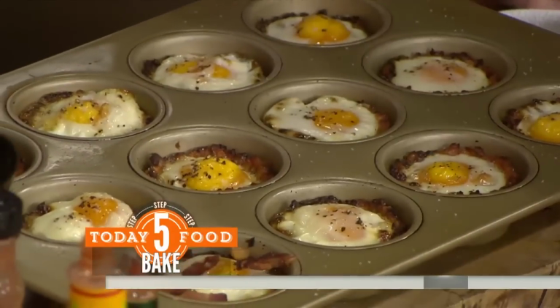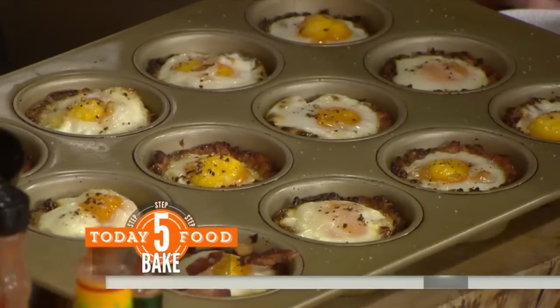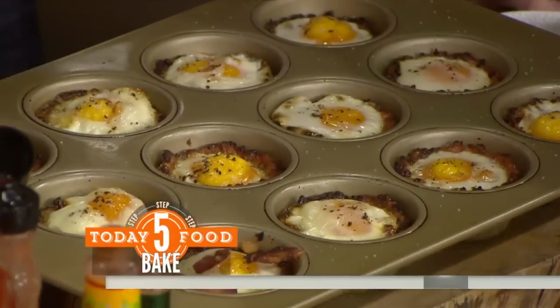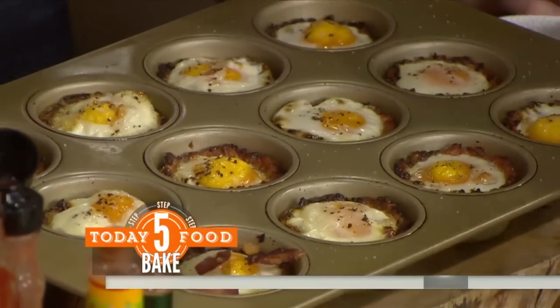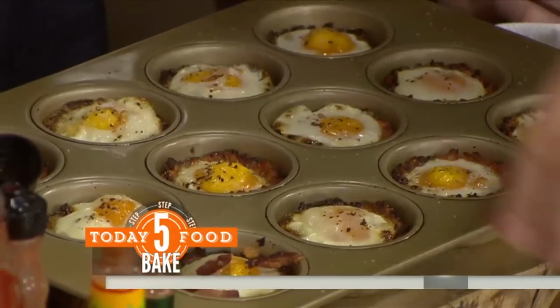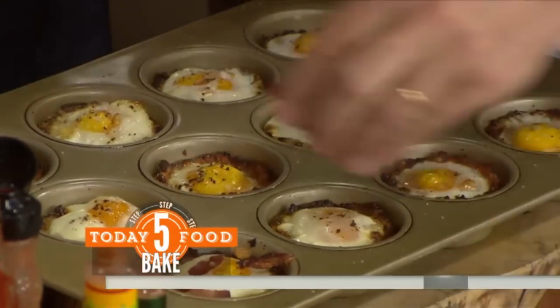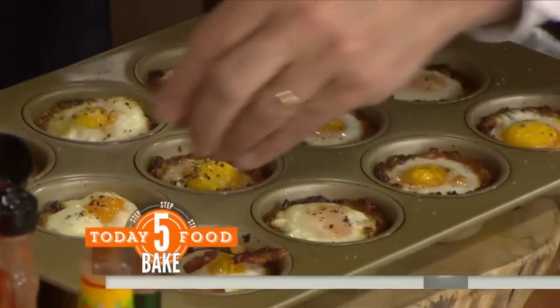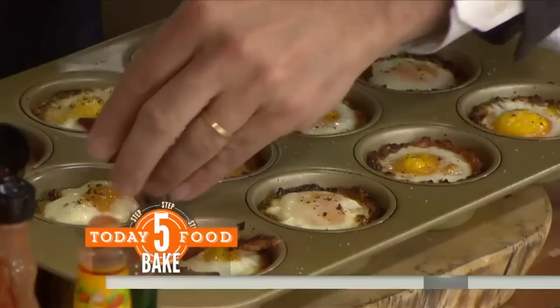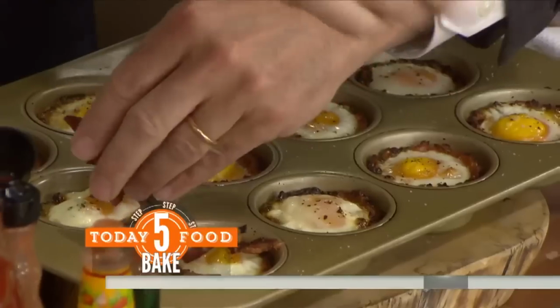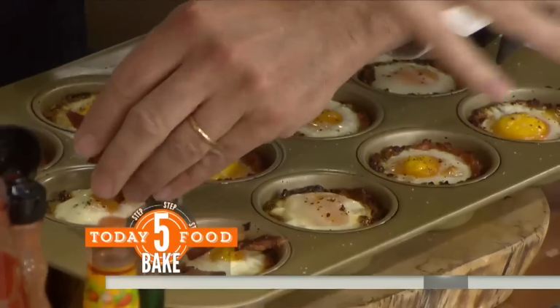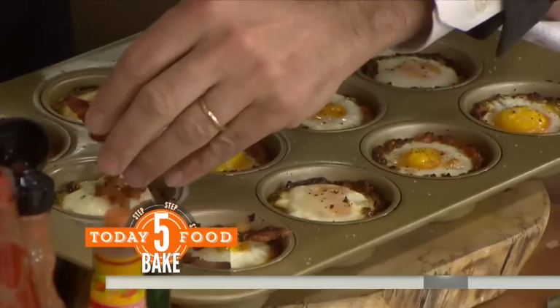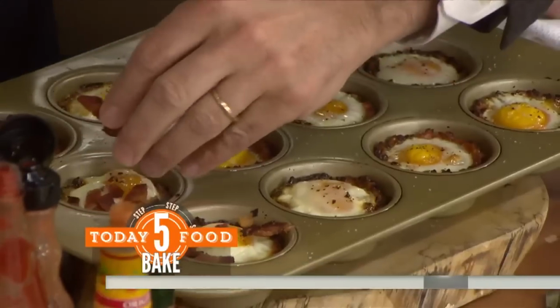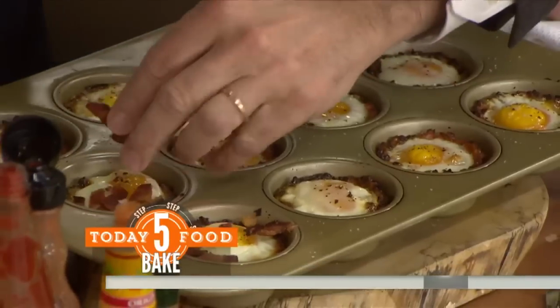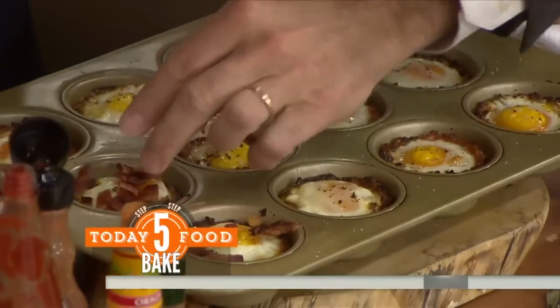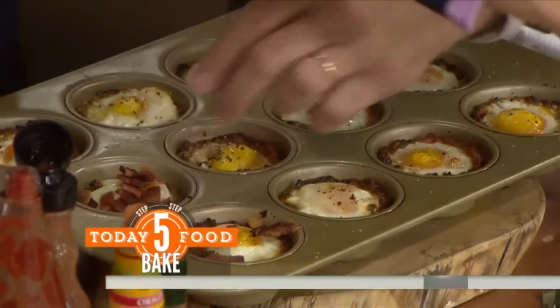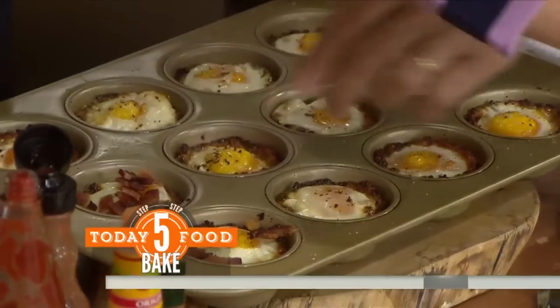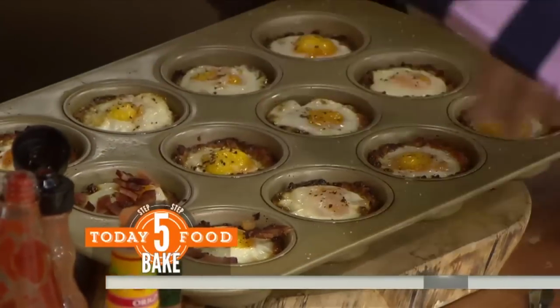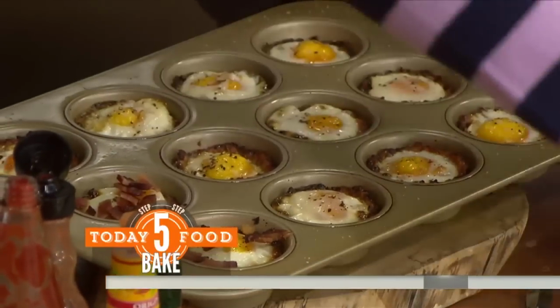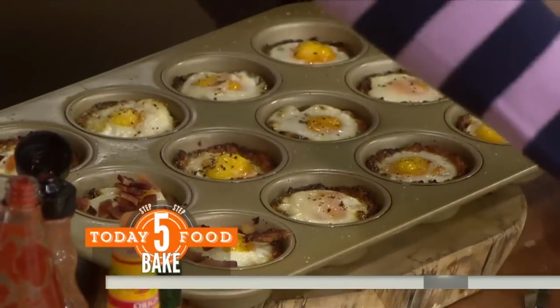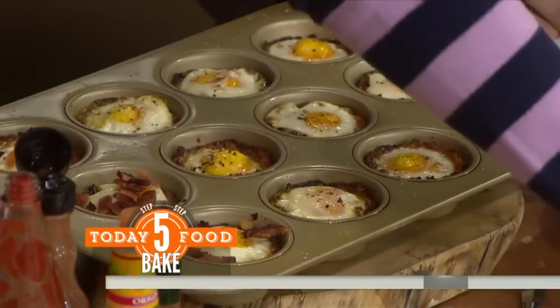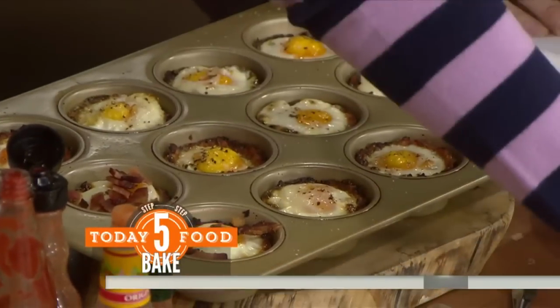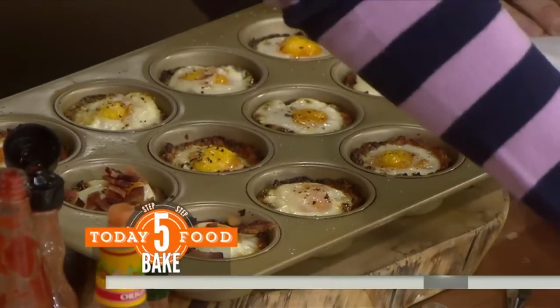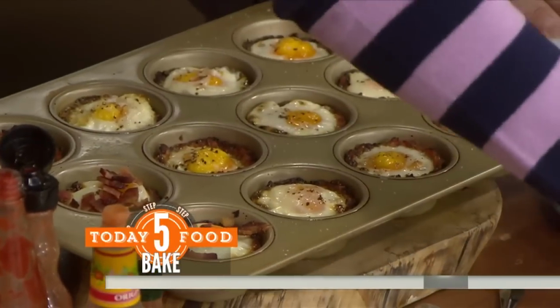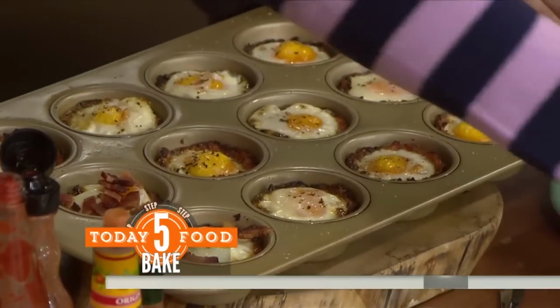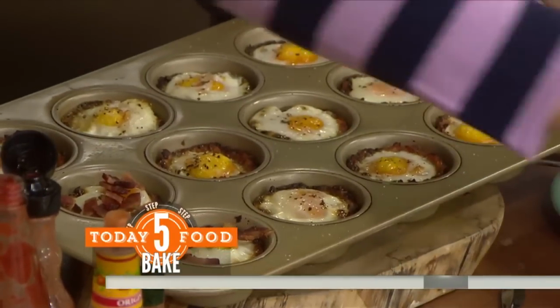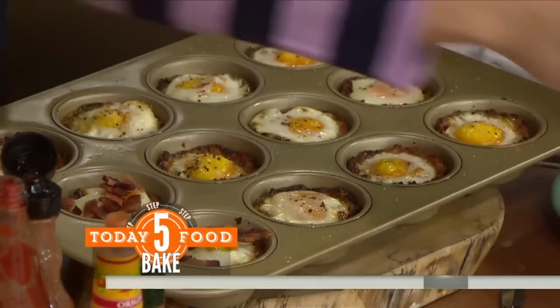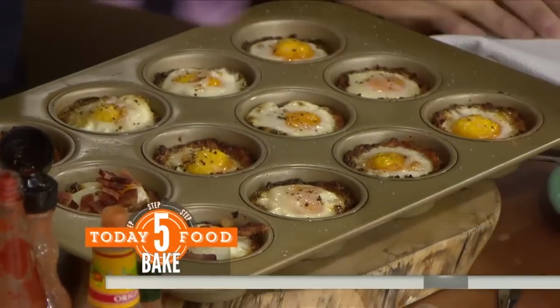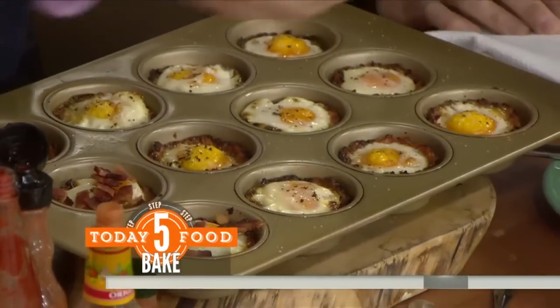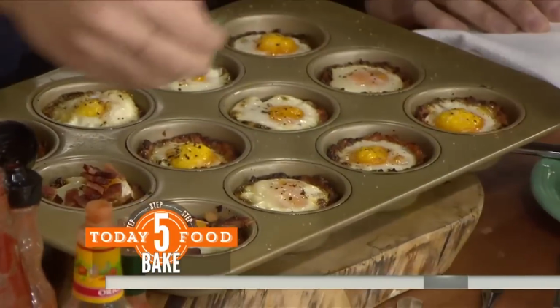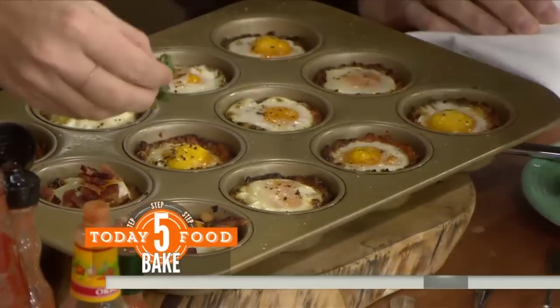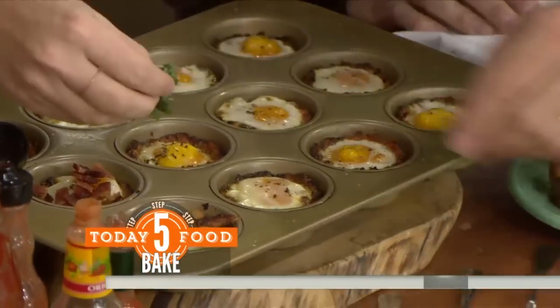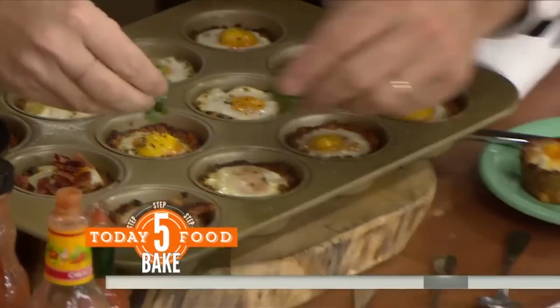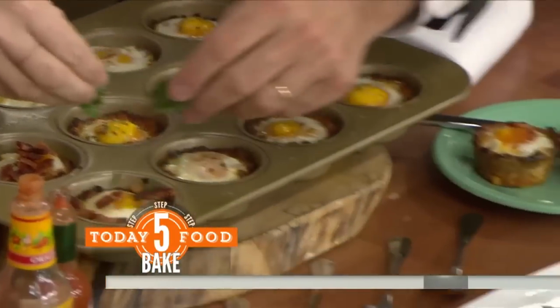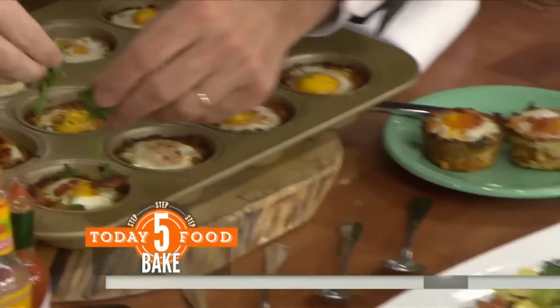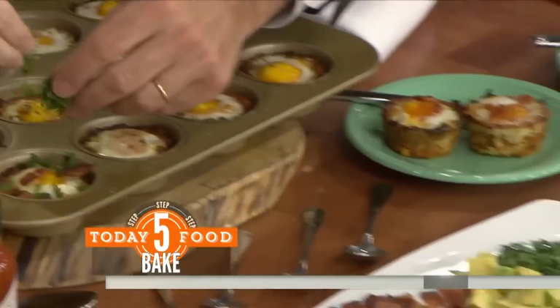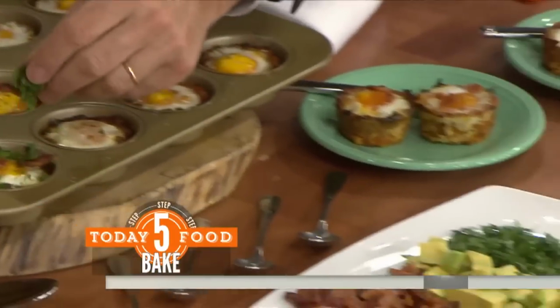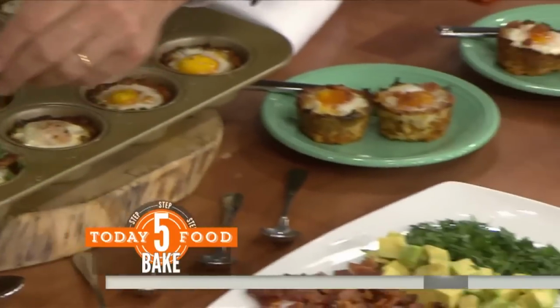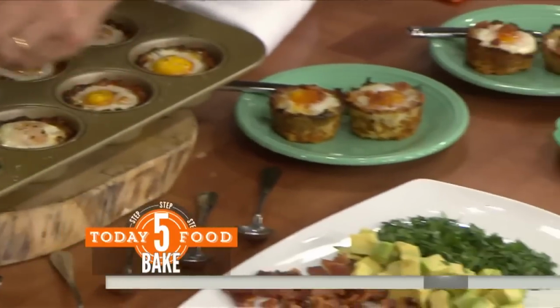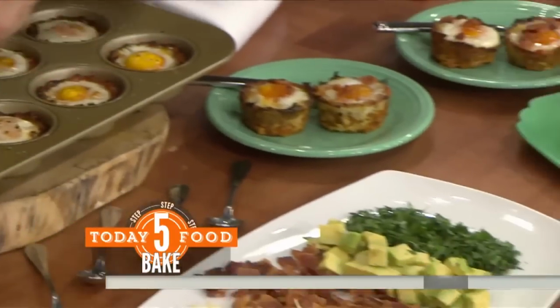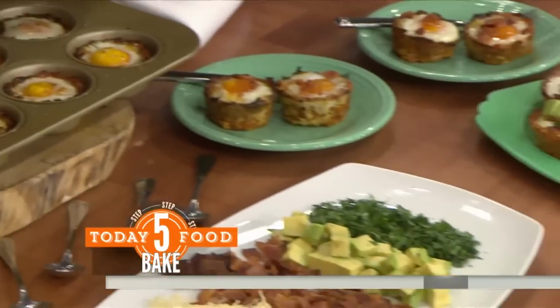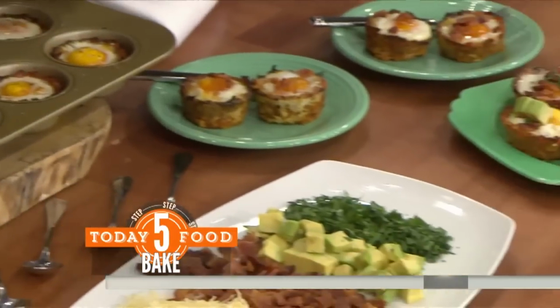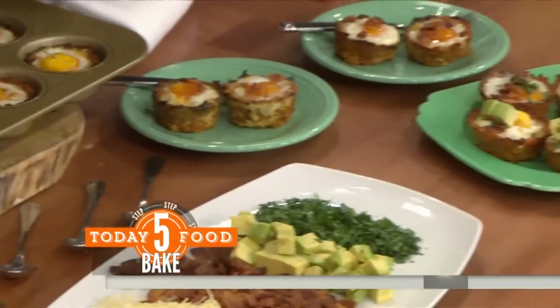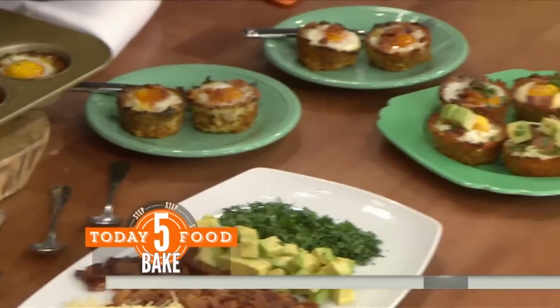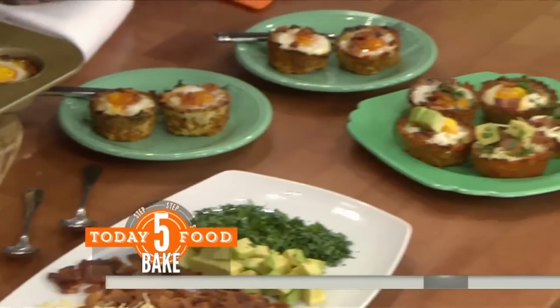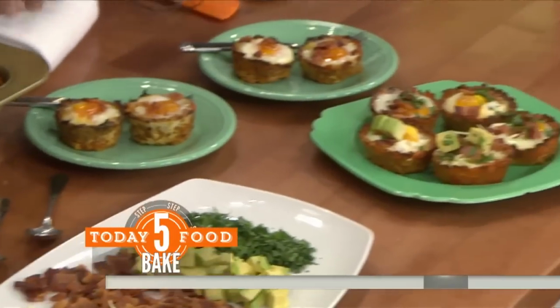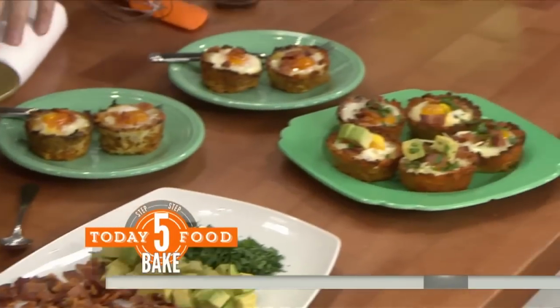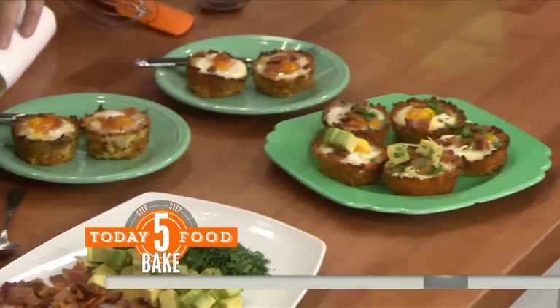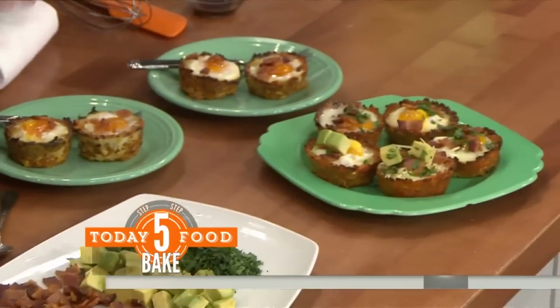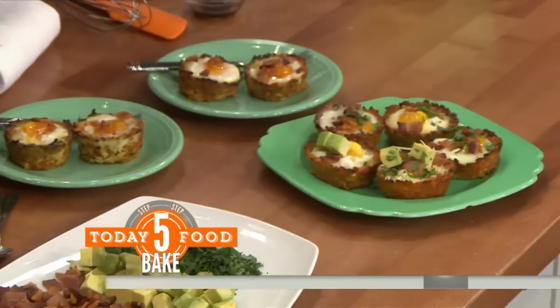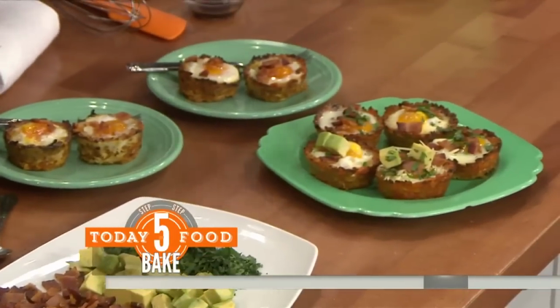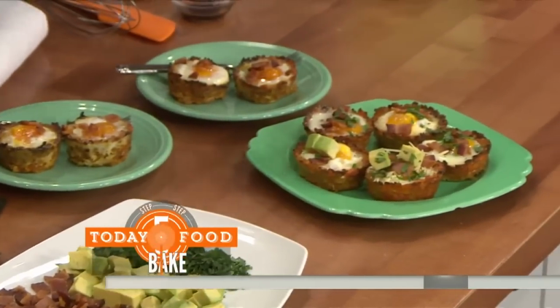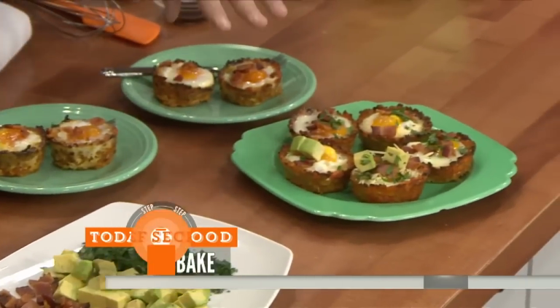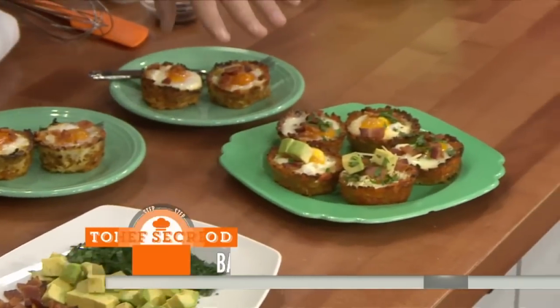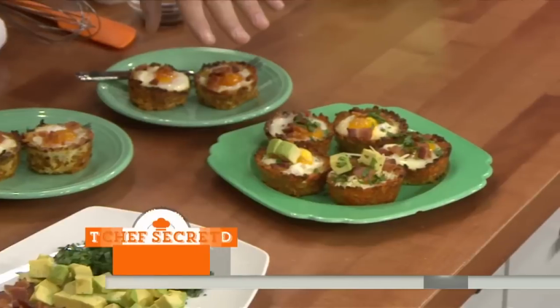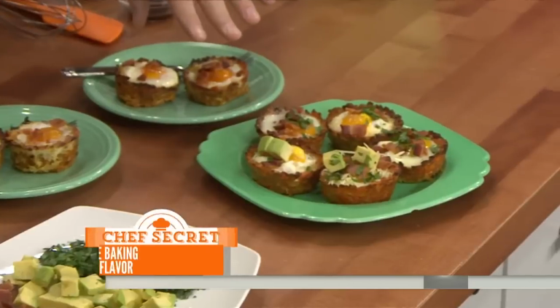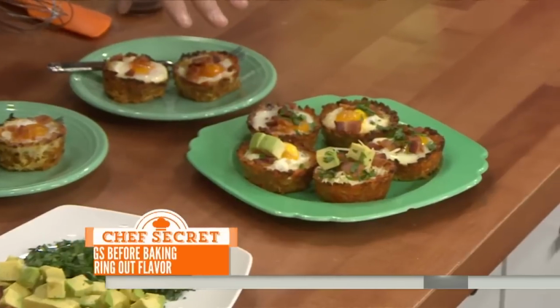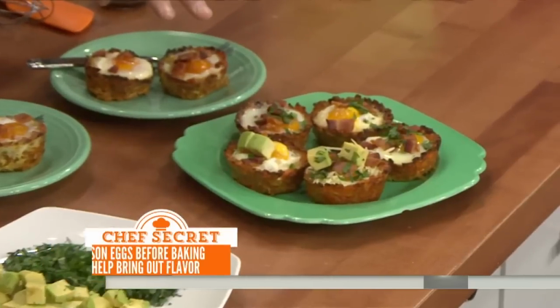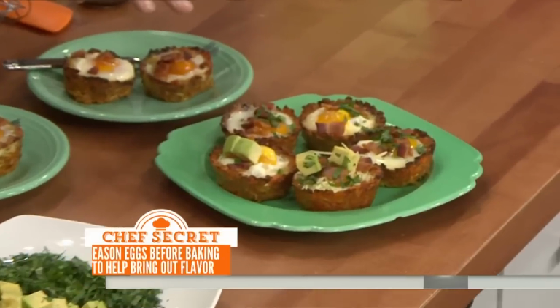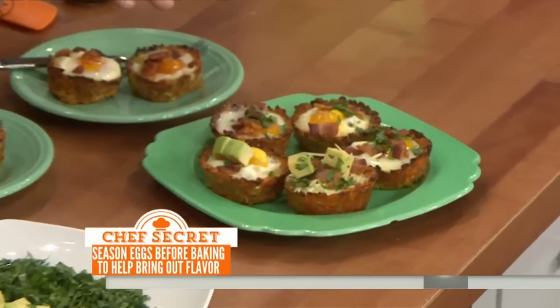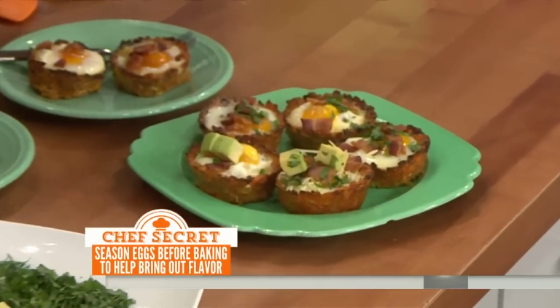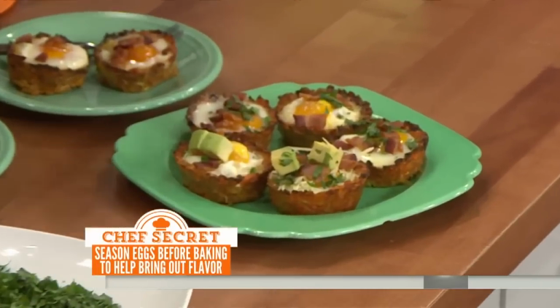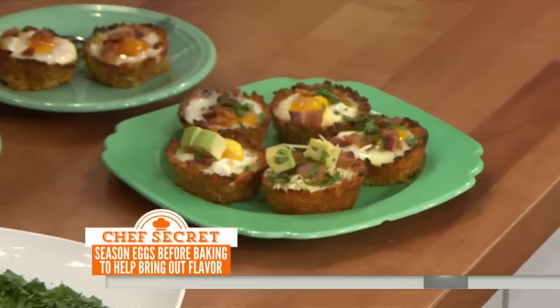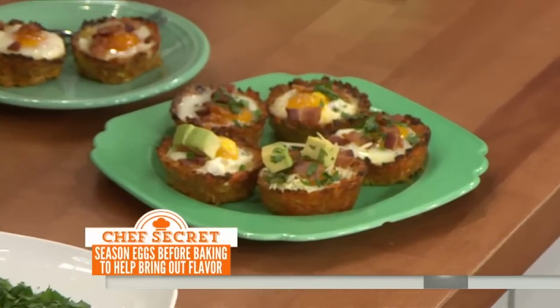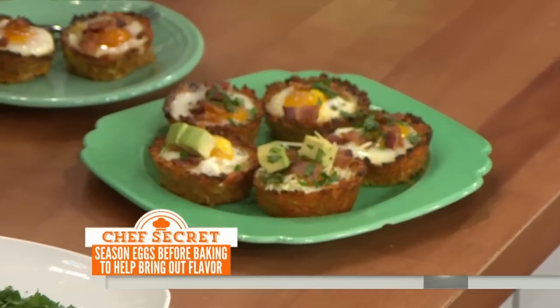And then here we go — garnish them. We have some cilantro, some avocado, bacon of course, and cheese. This is what they look like when they're done.